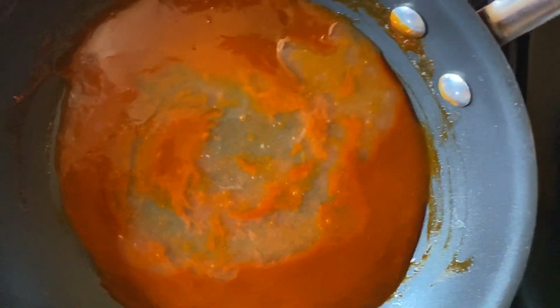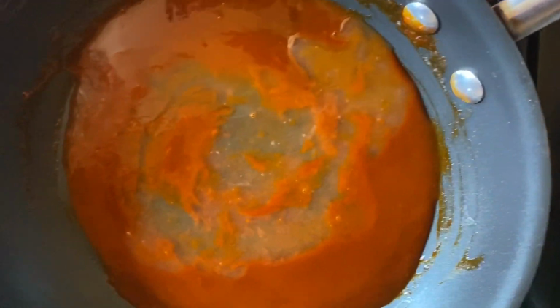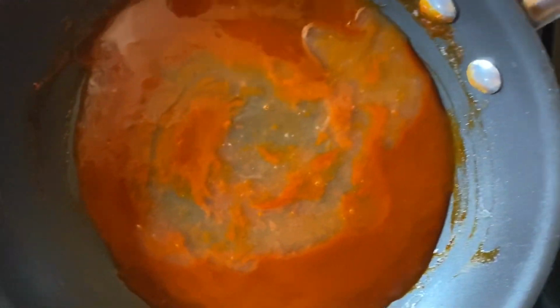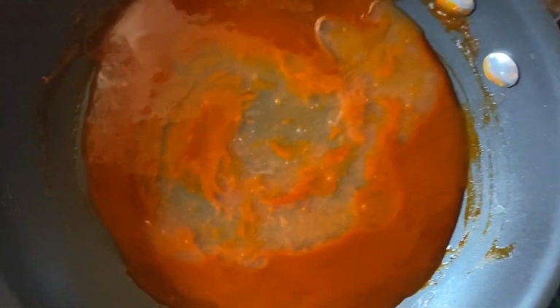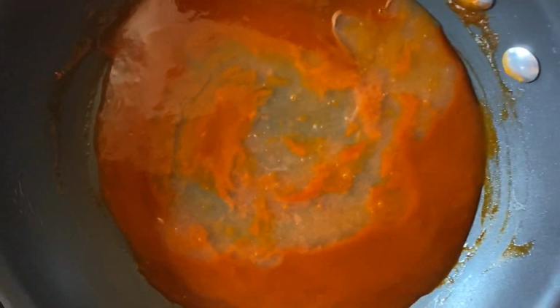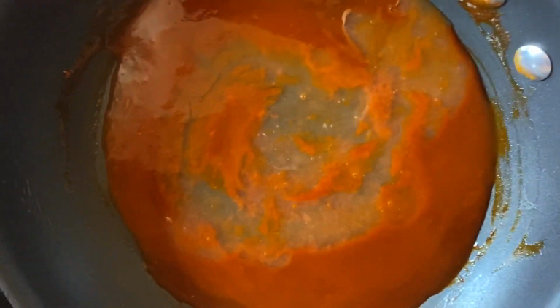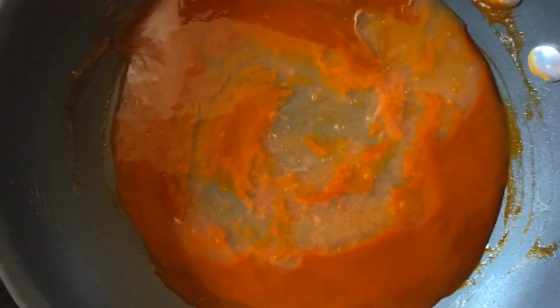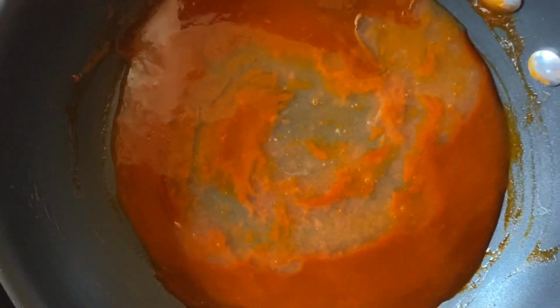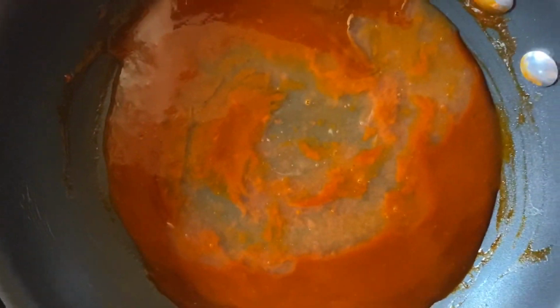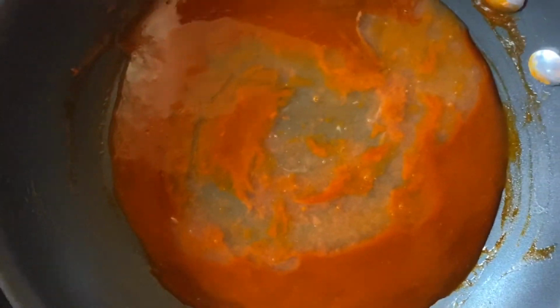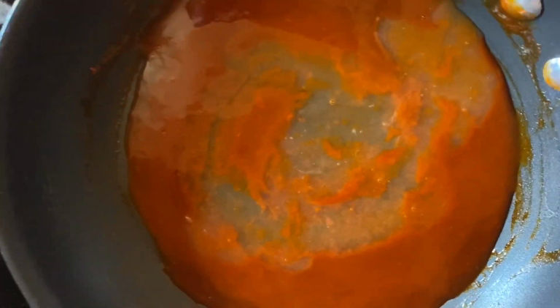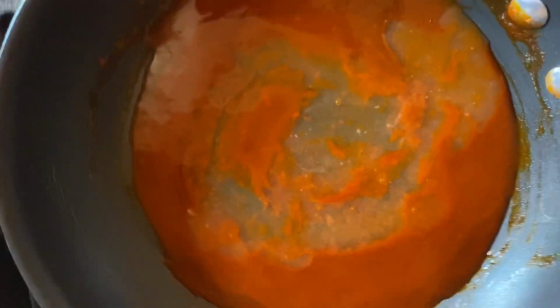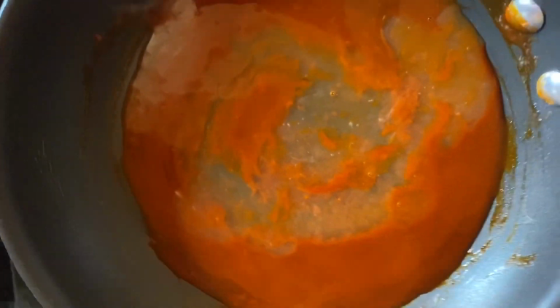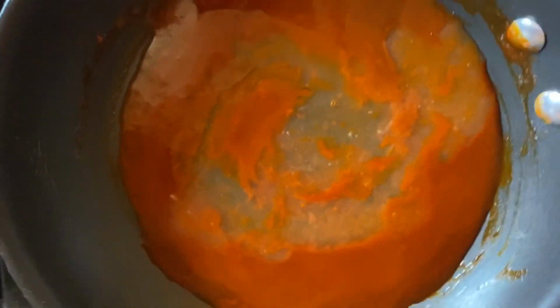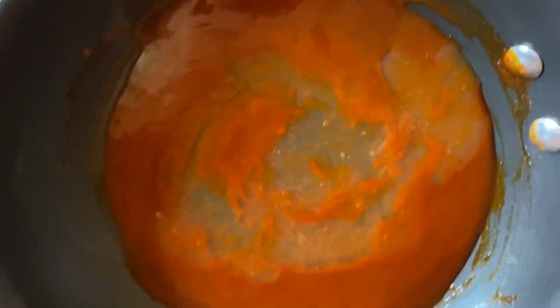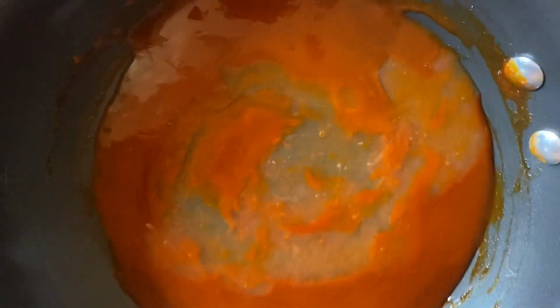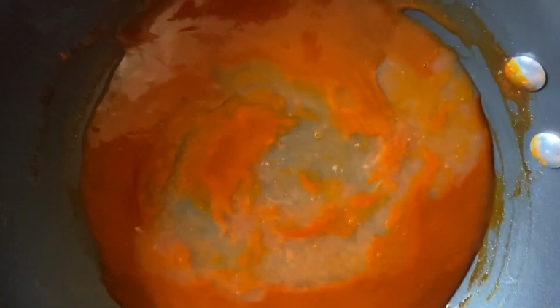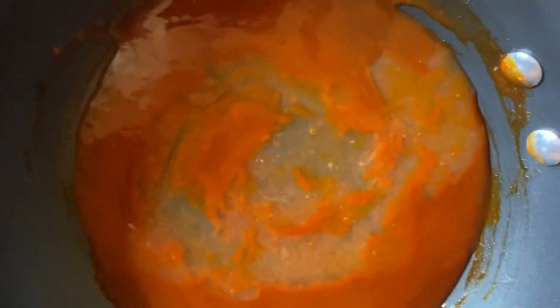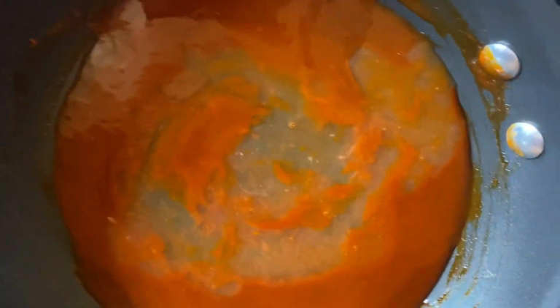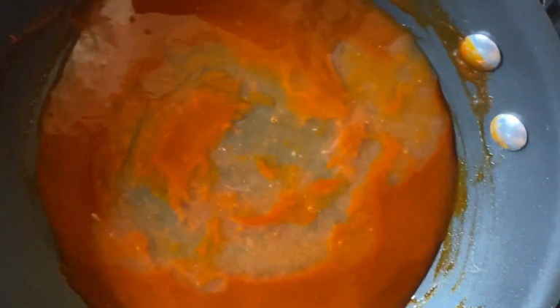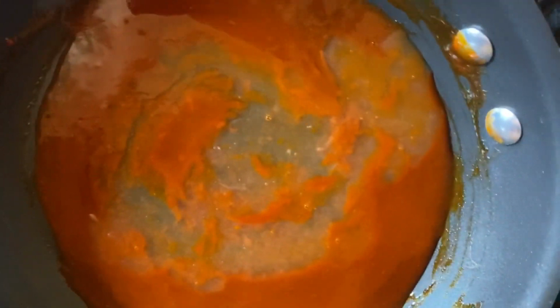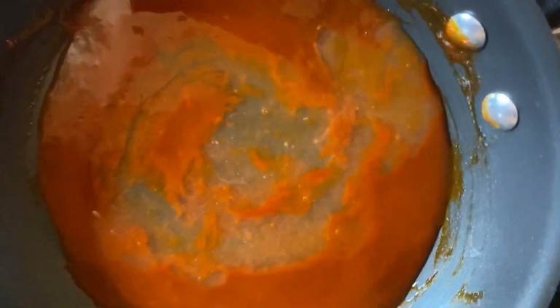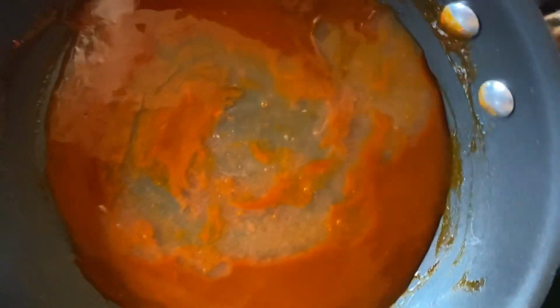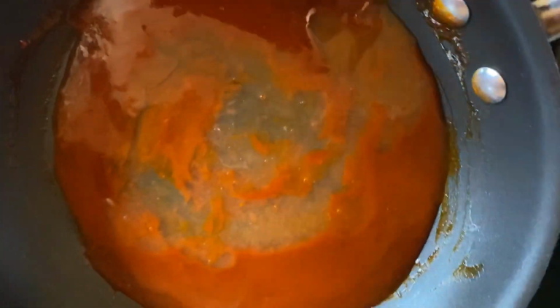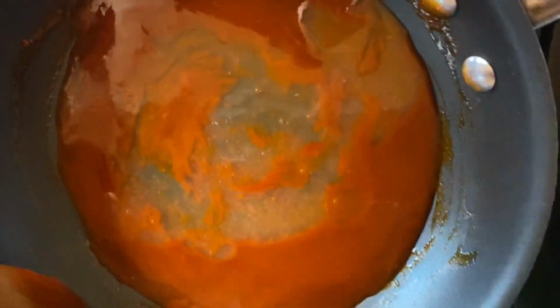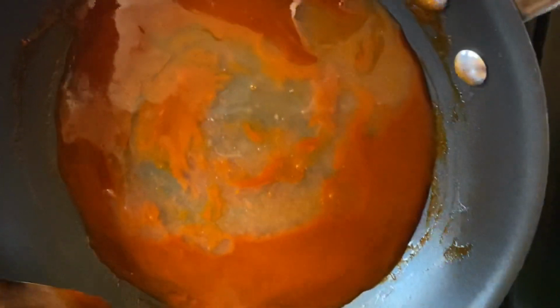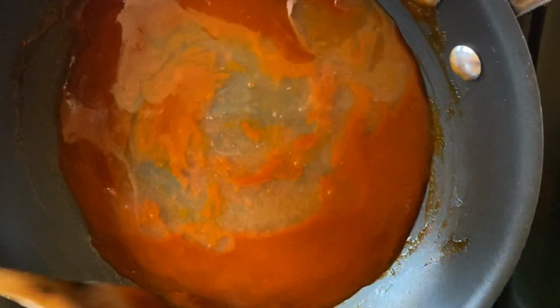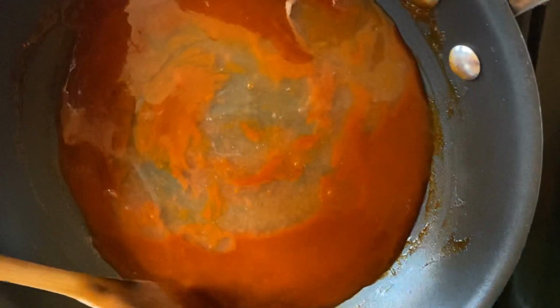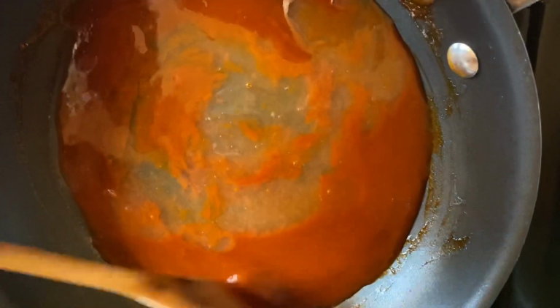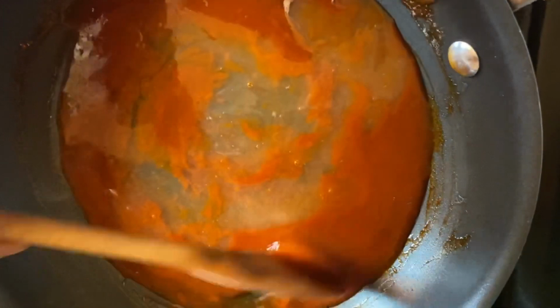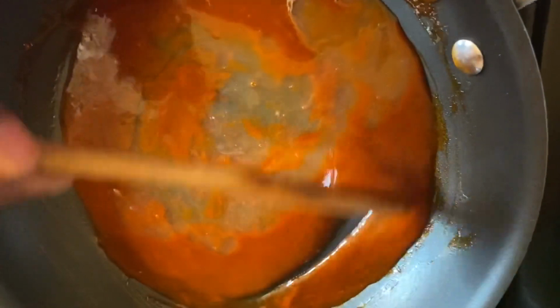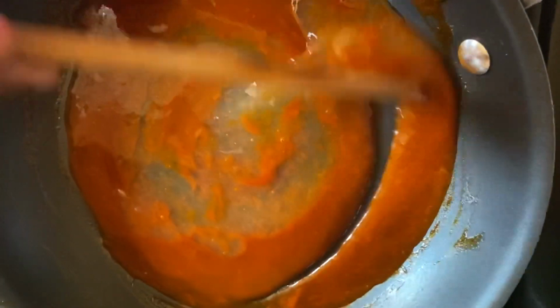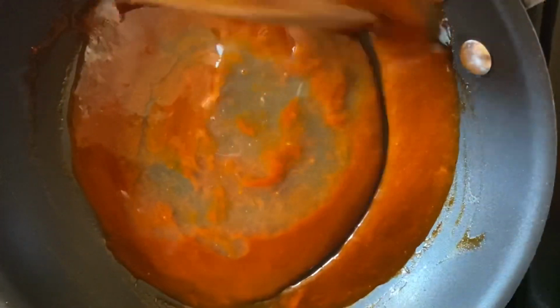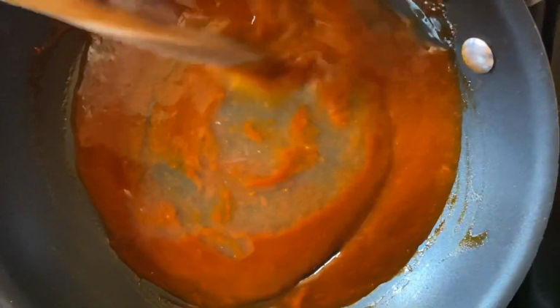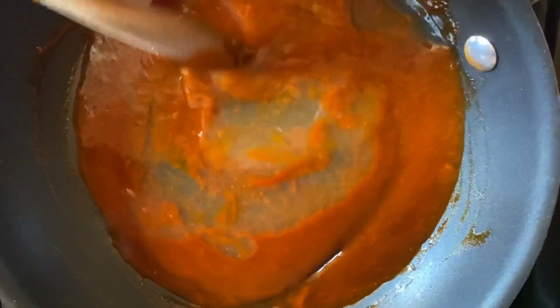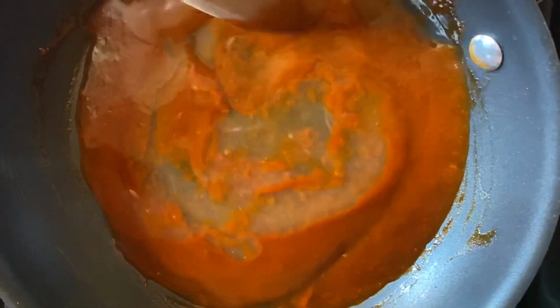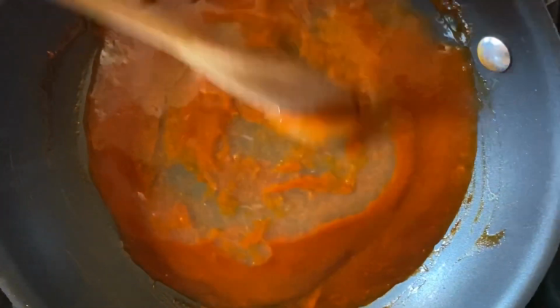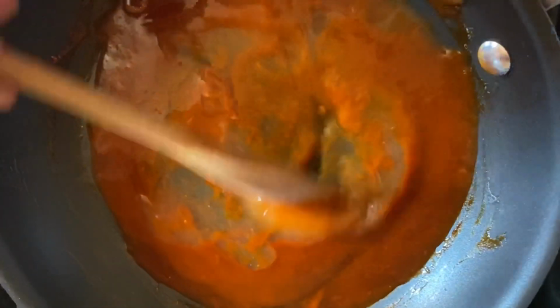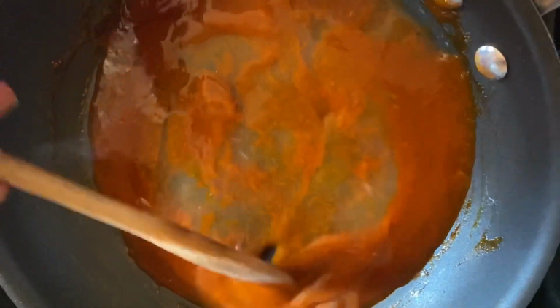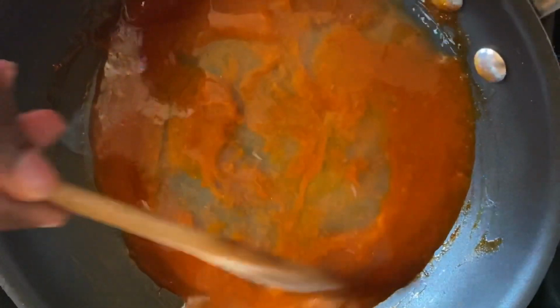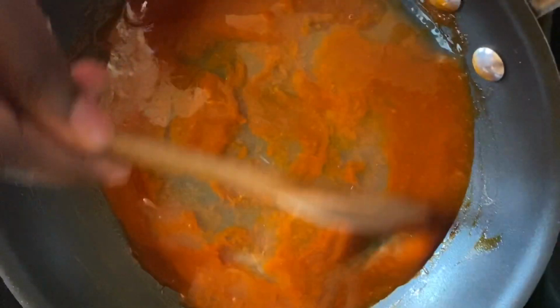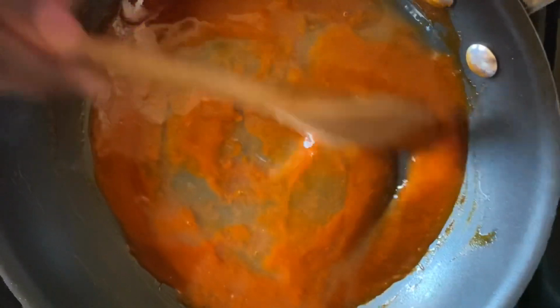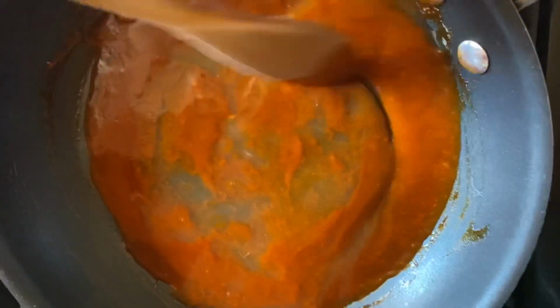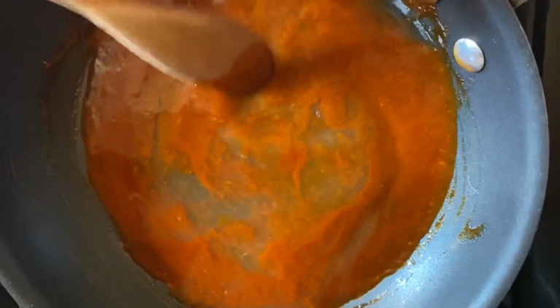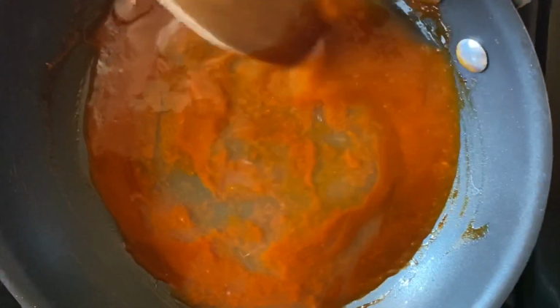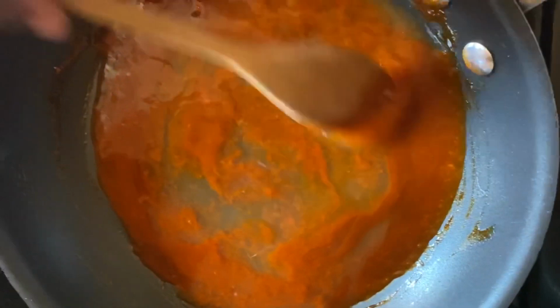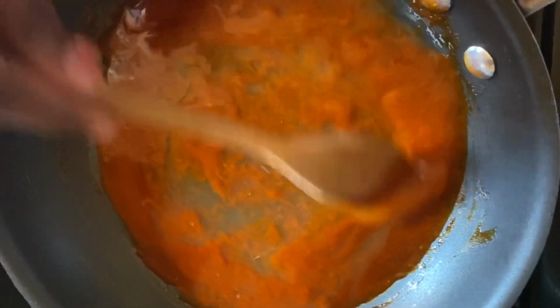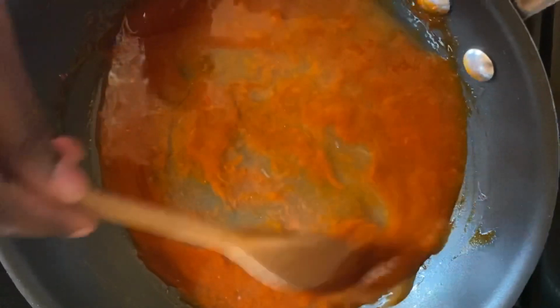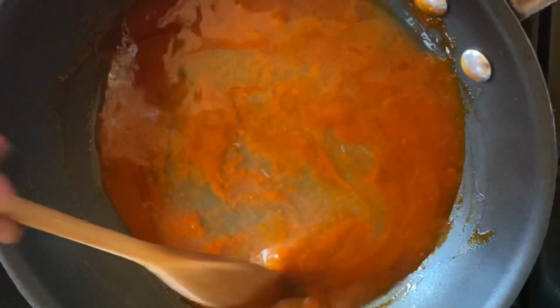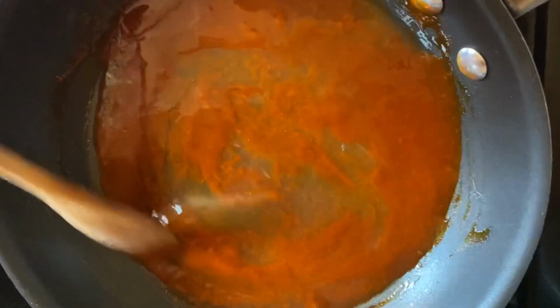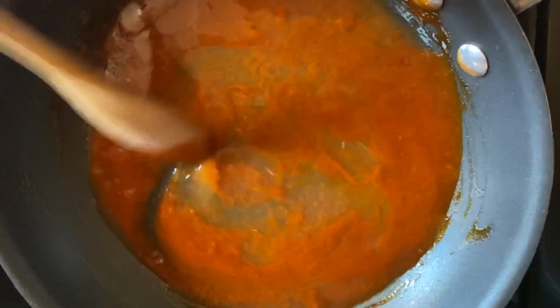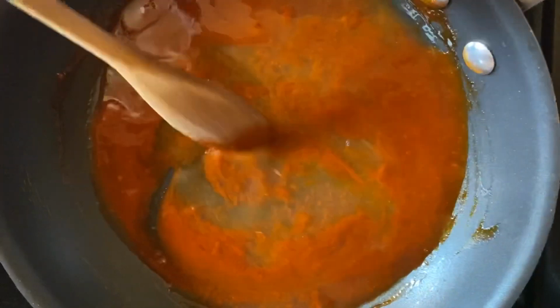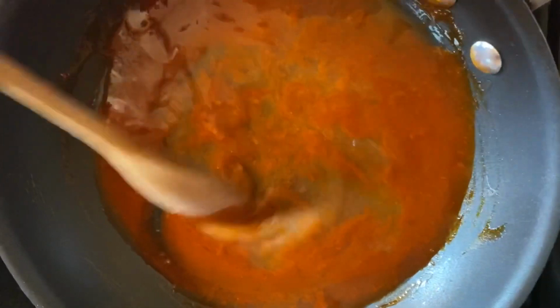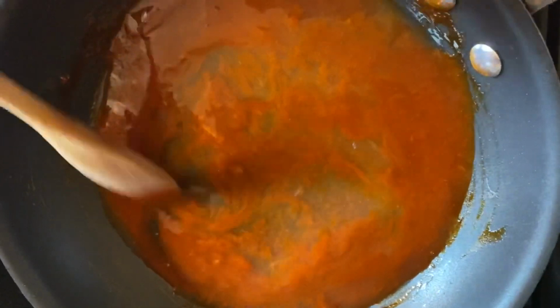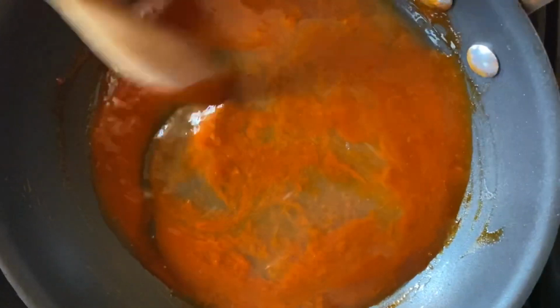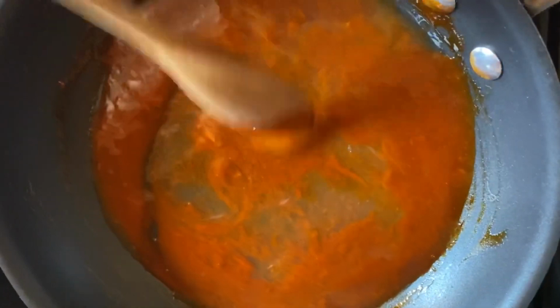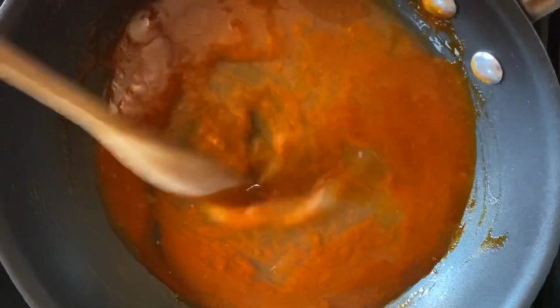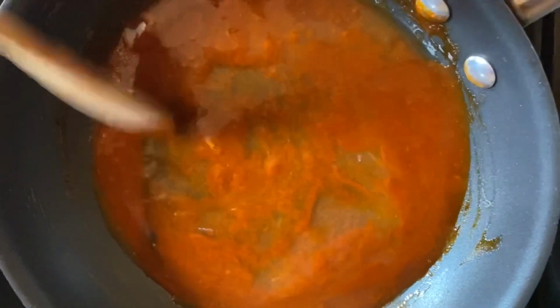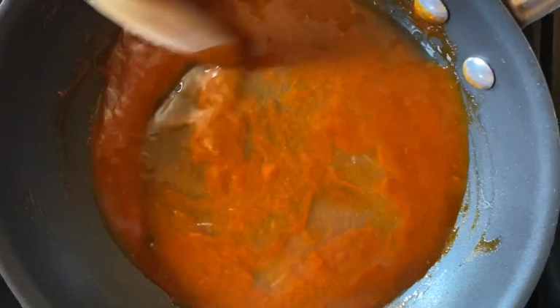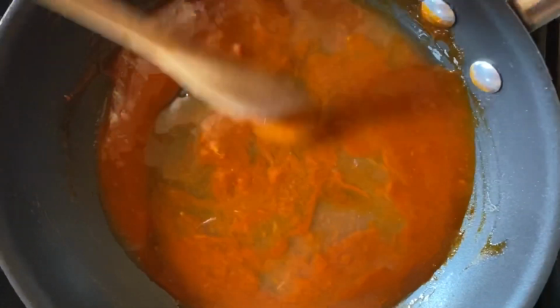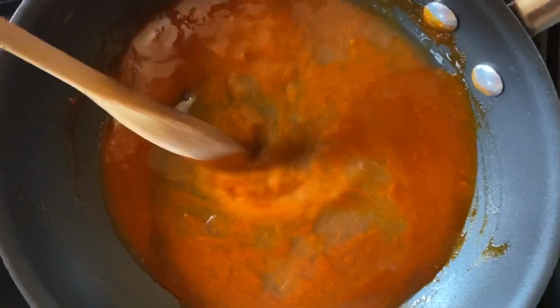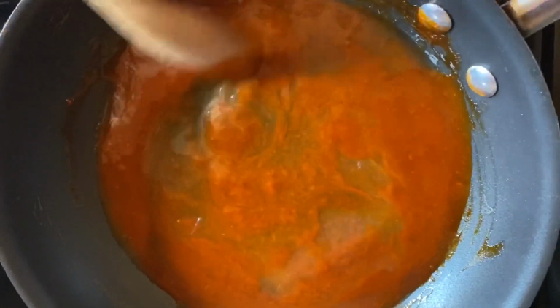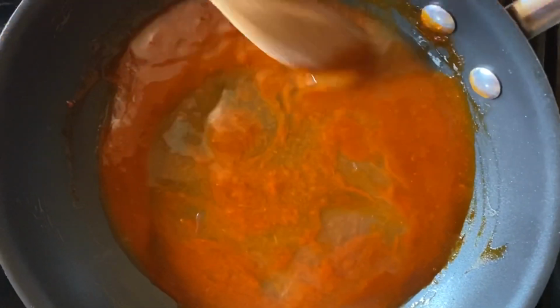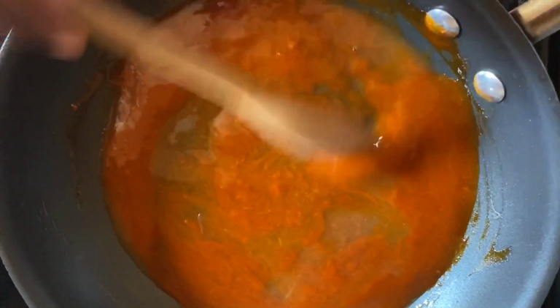And let that also get well incorporated into our sauce.